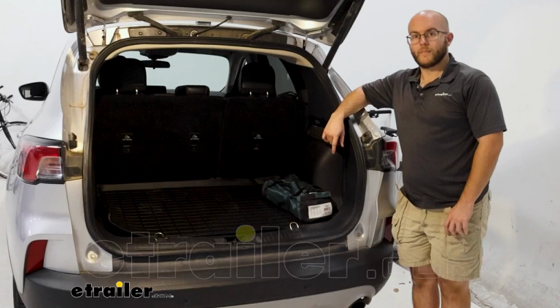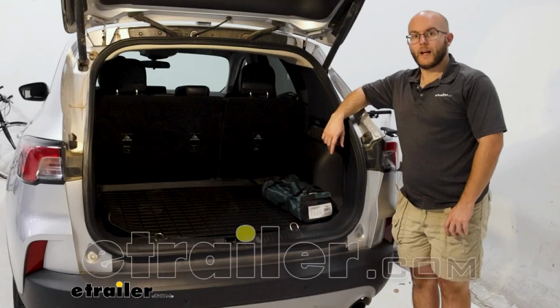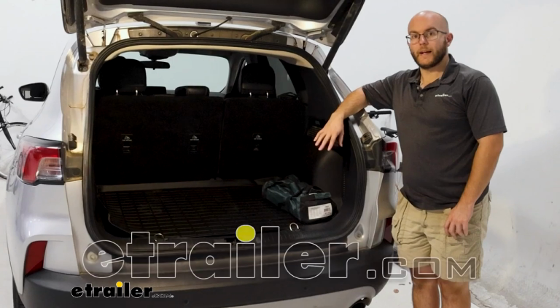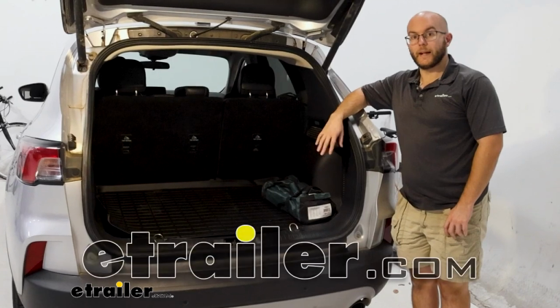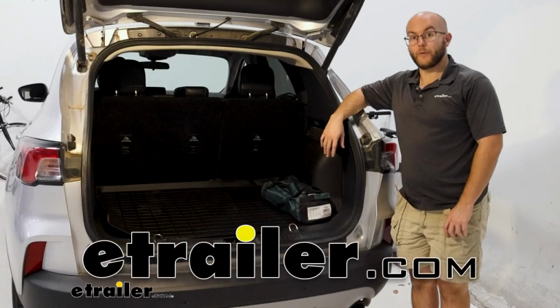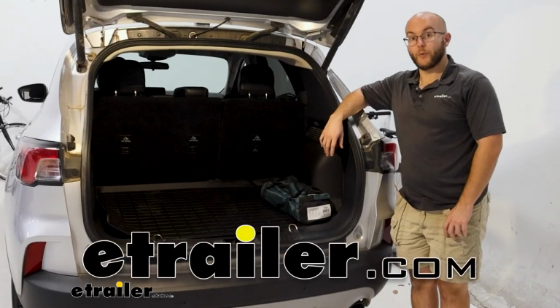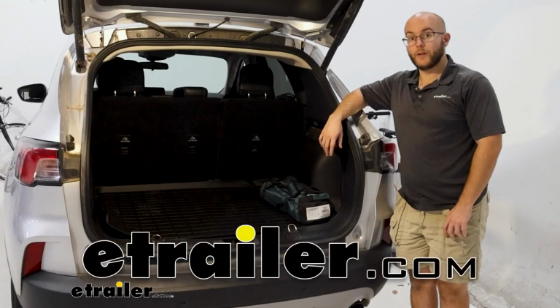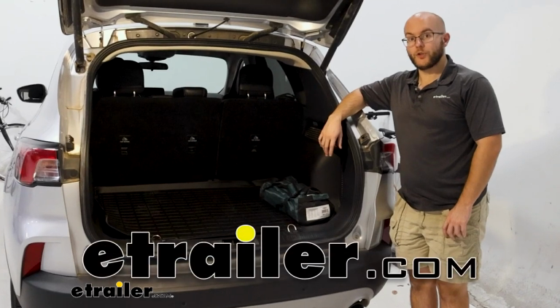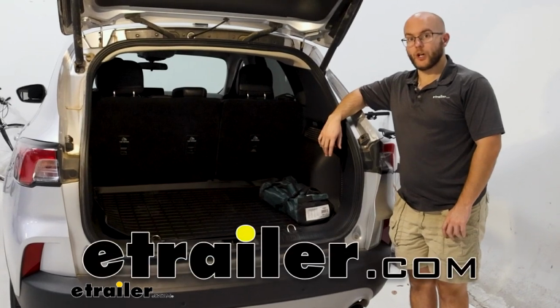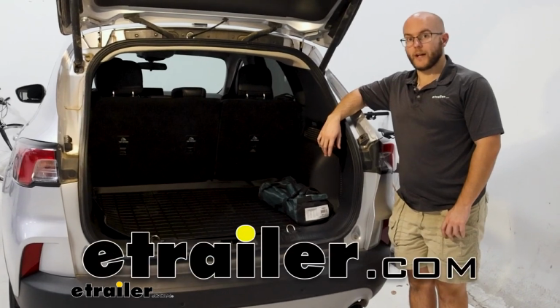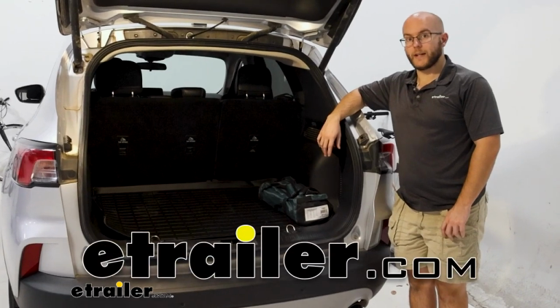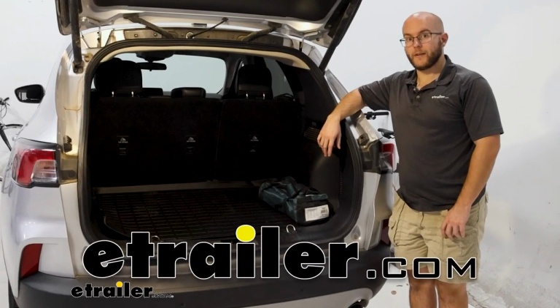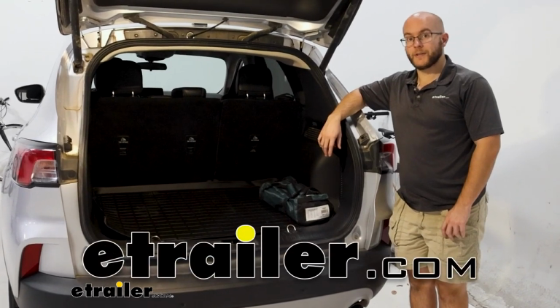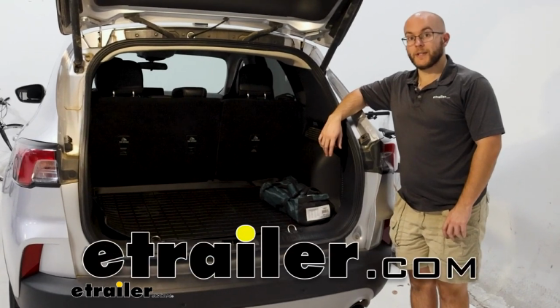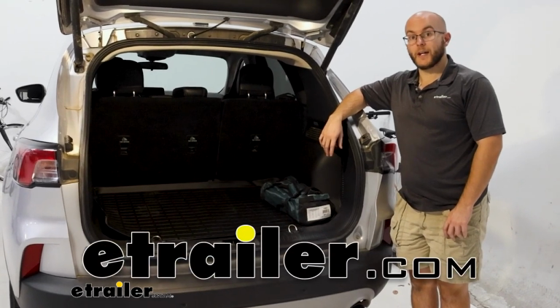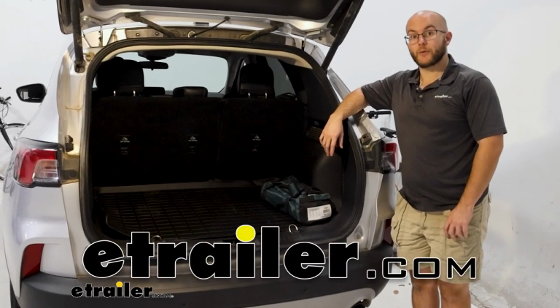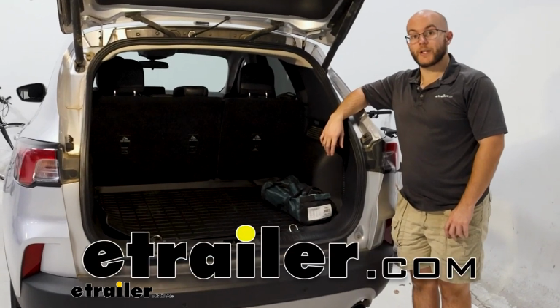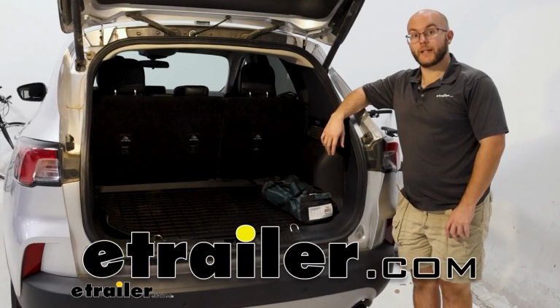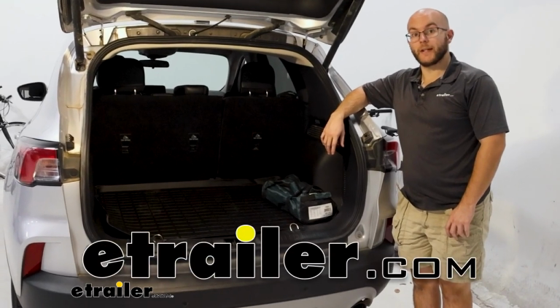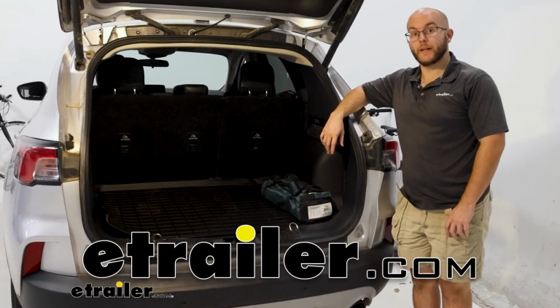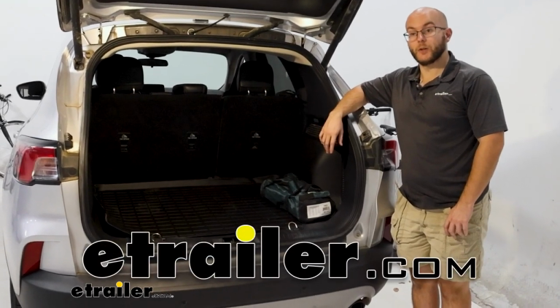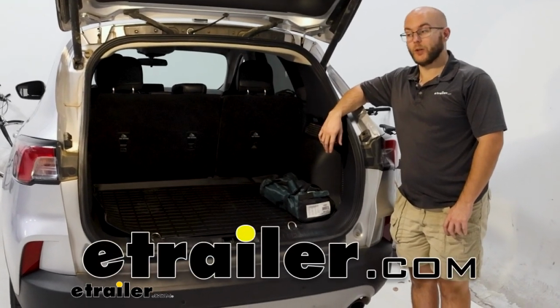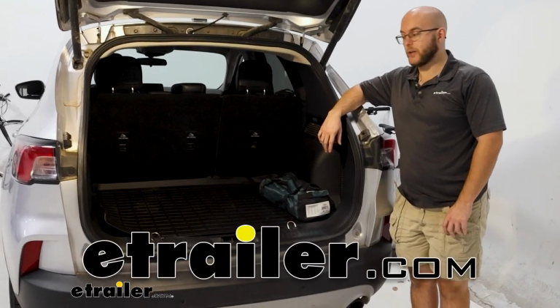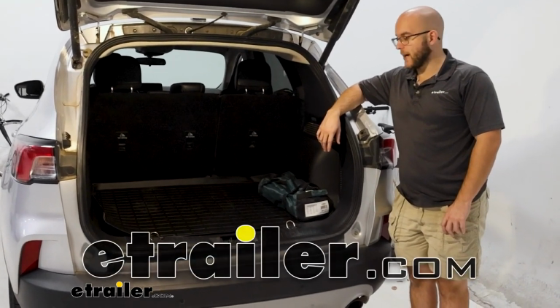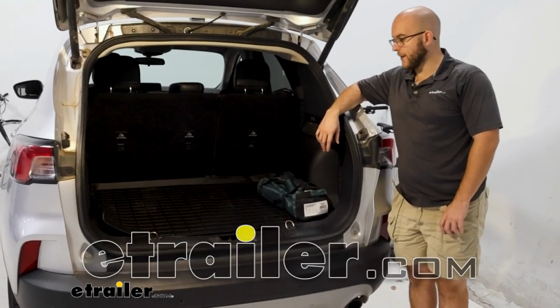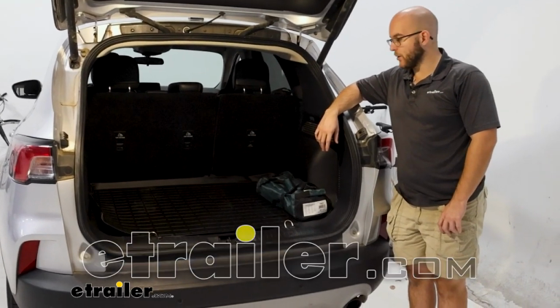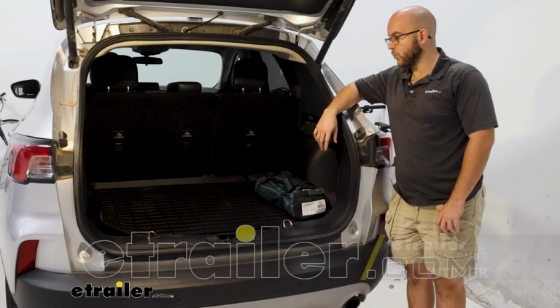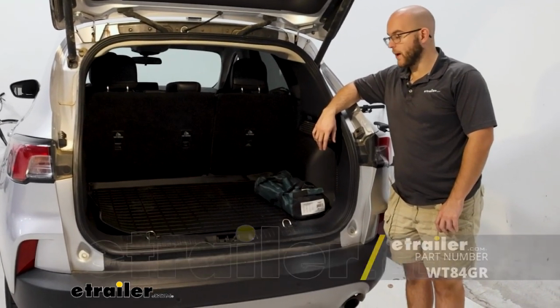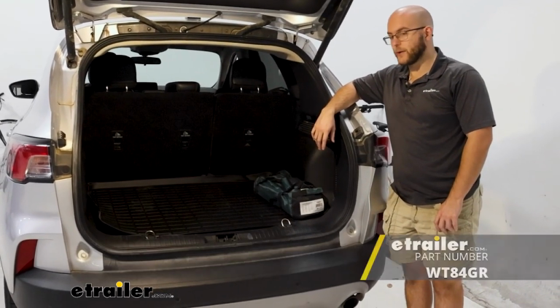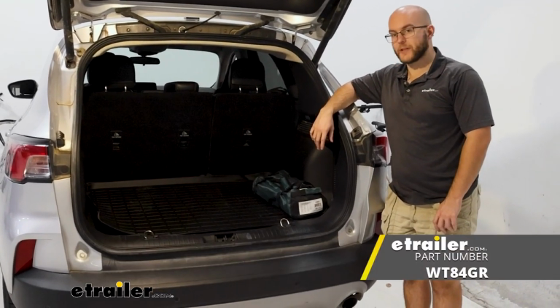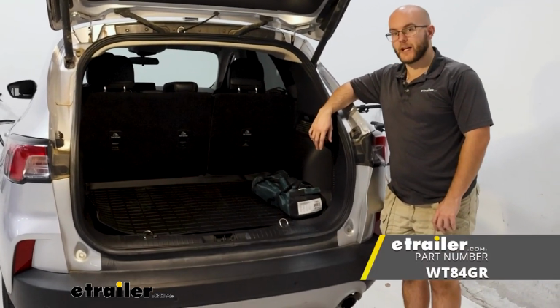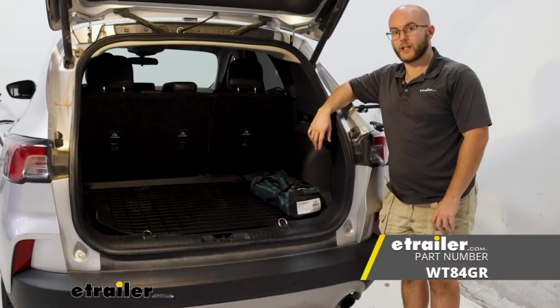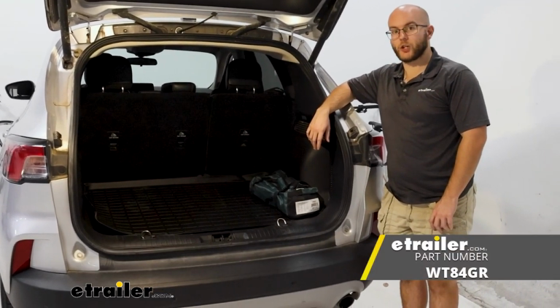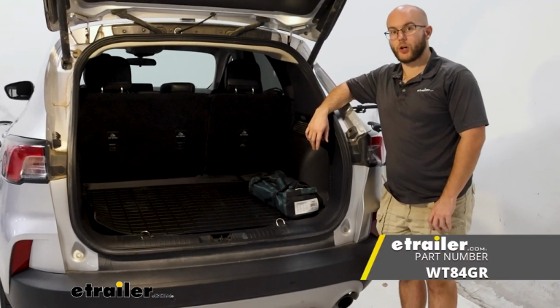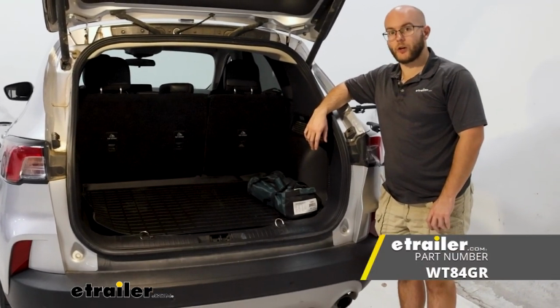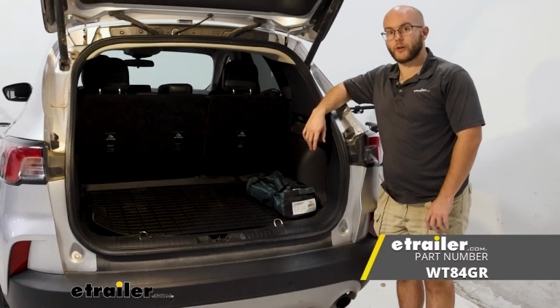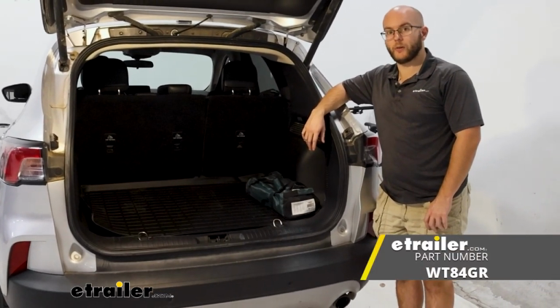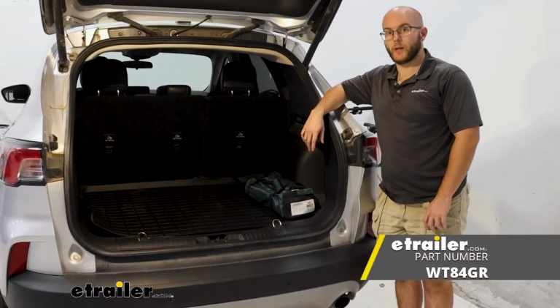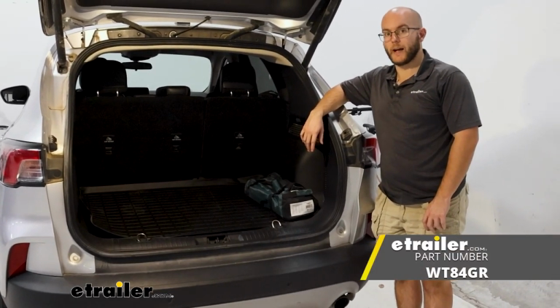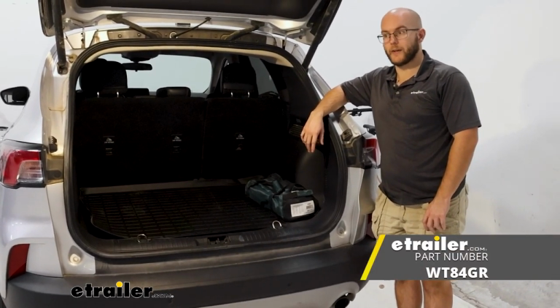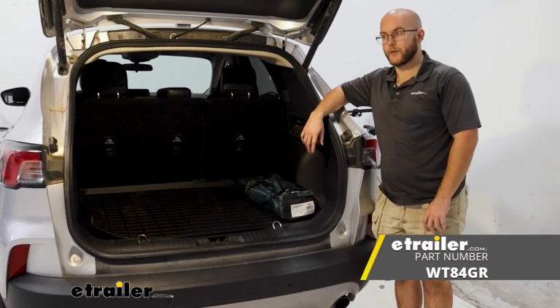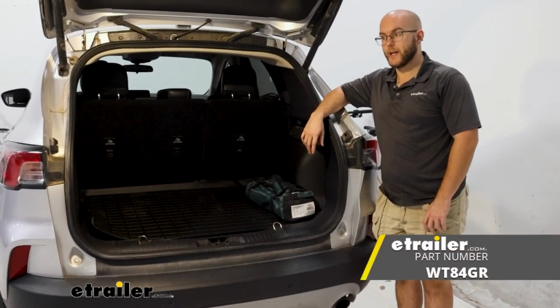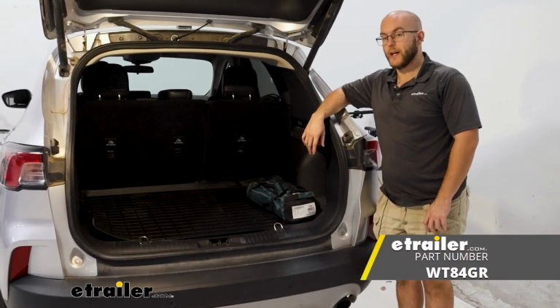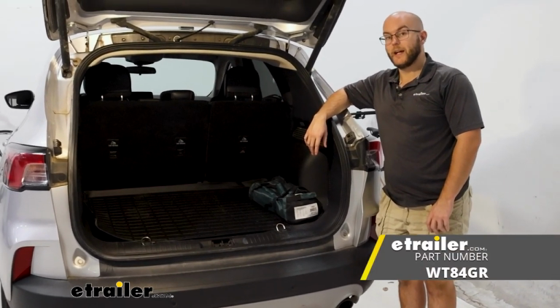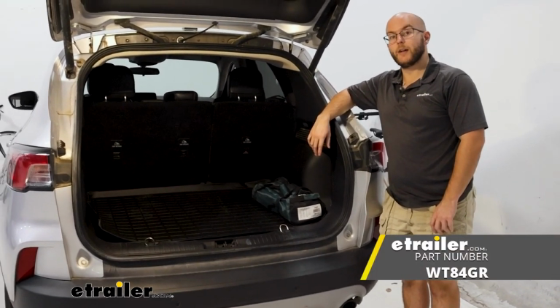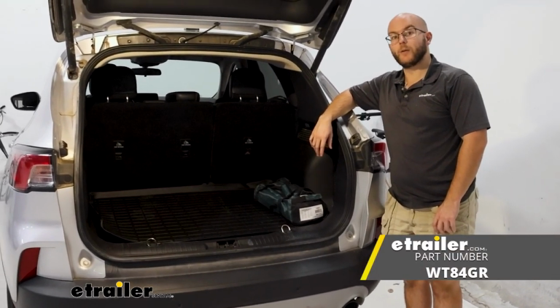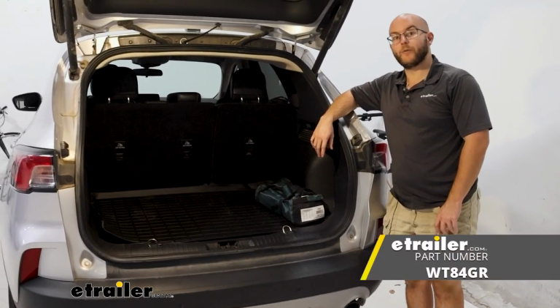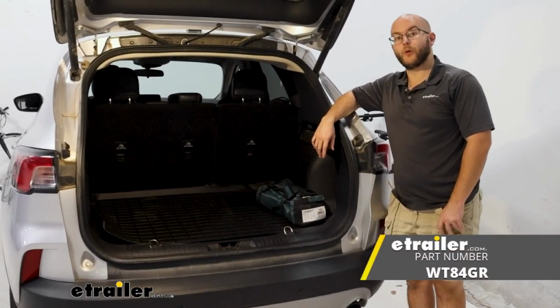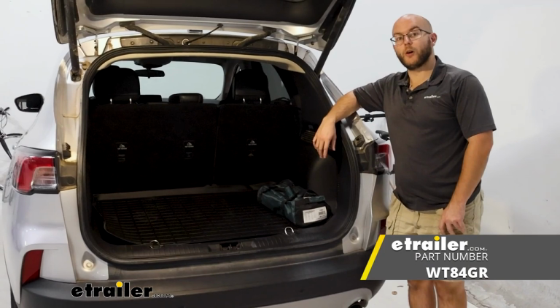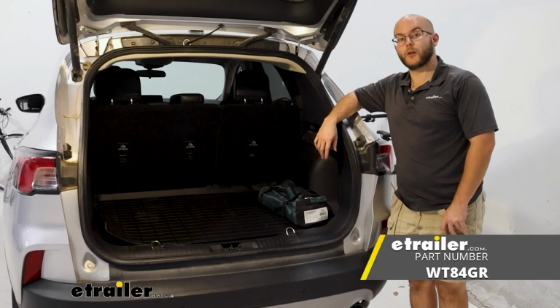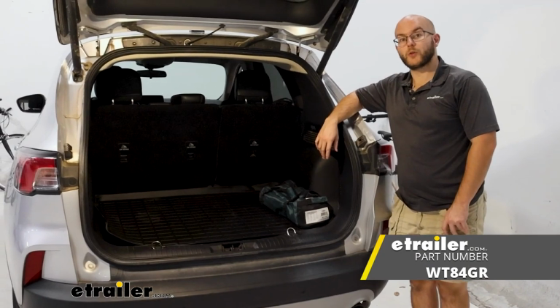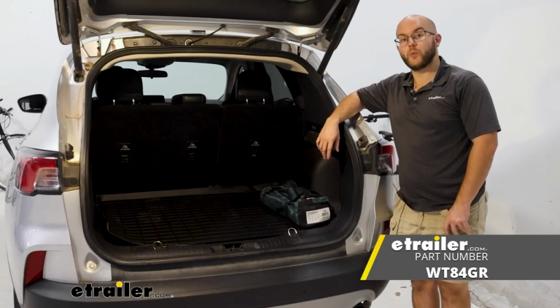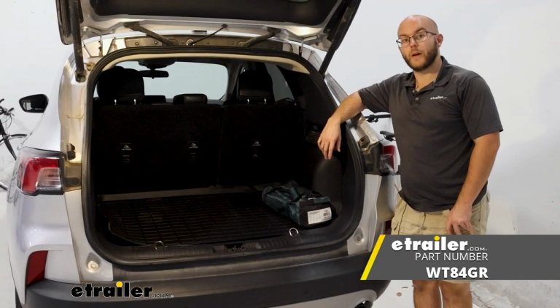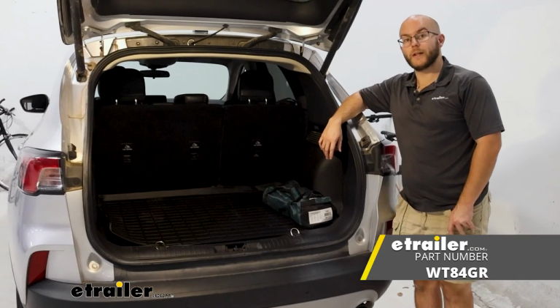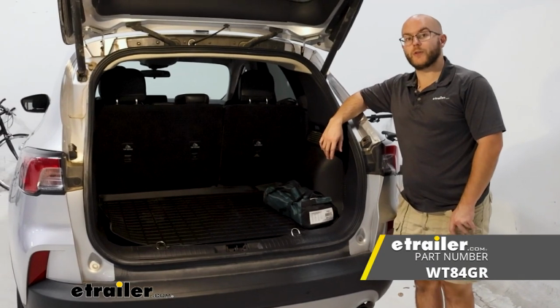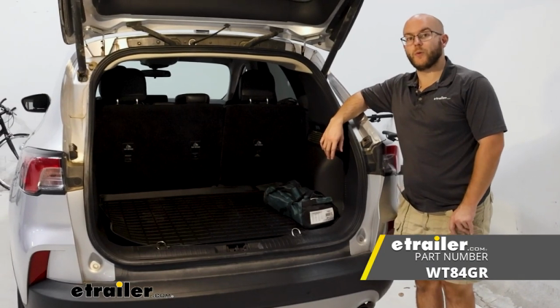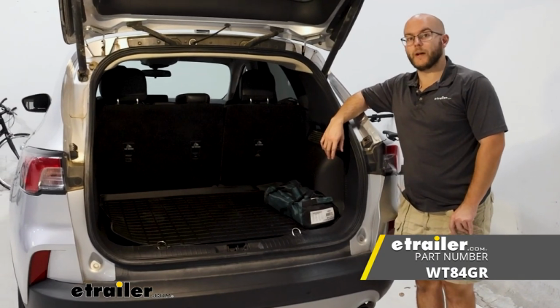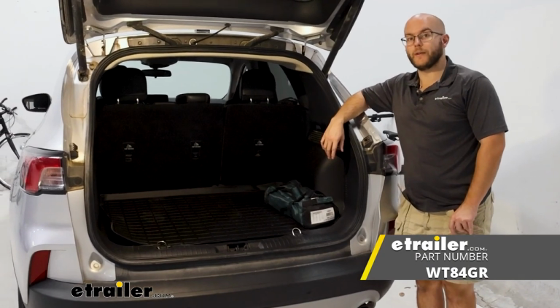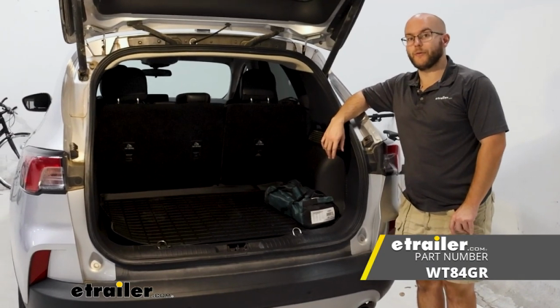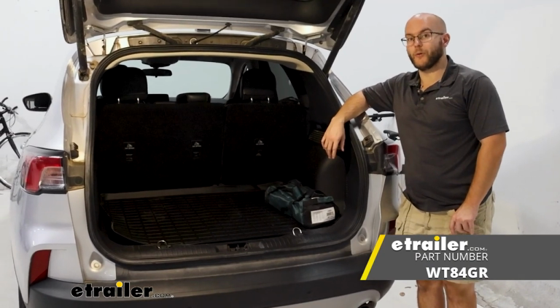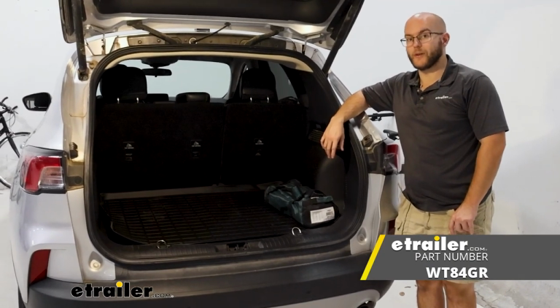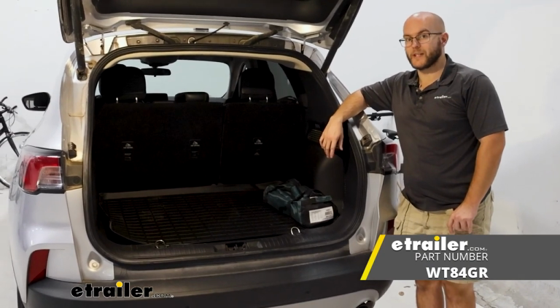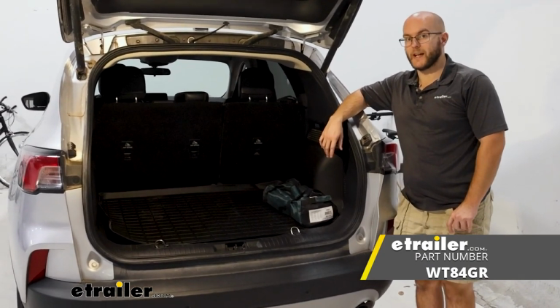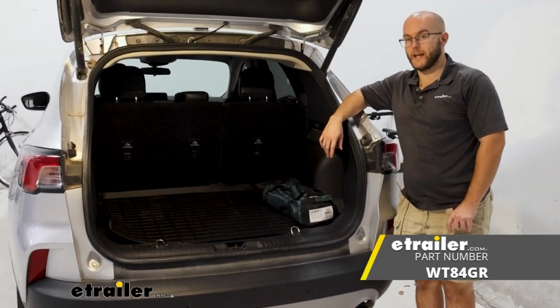Howdy everyone, John here and today we're taking a look at the WeatherTech cargo liners for our 2020 Ford Escape.